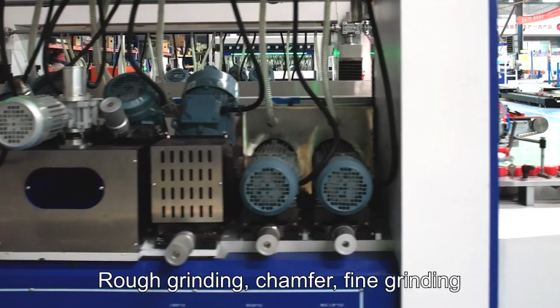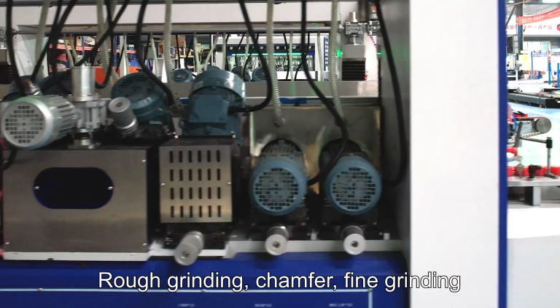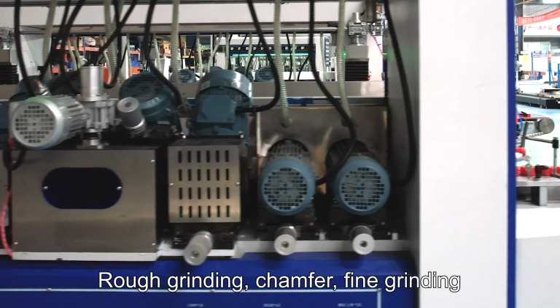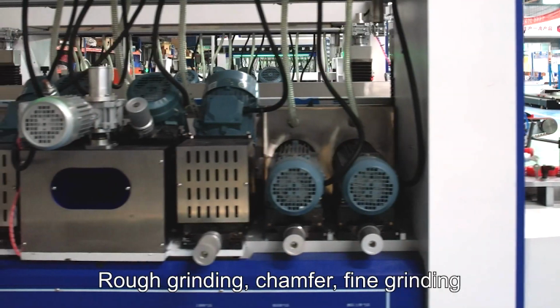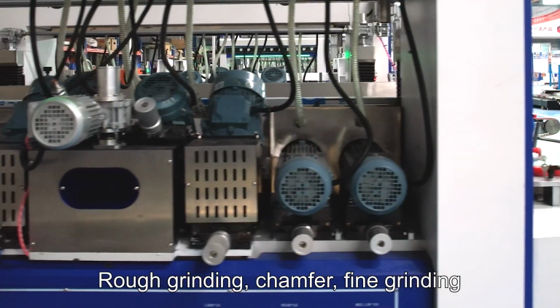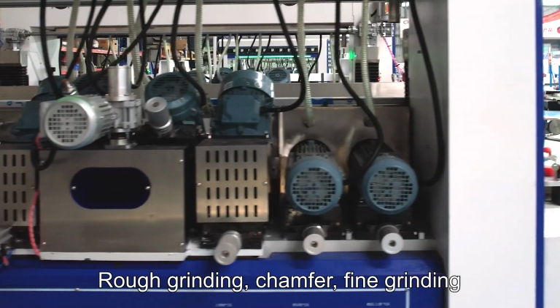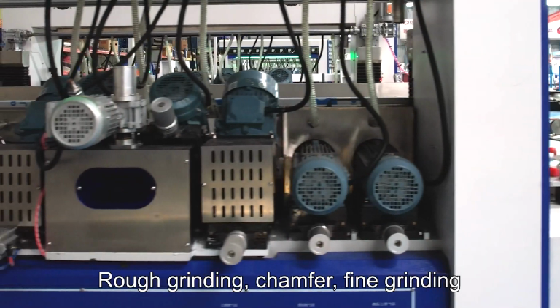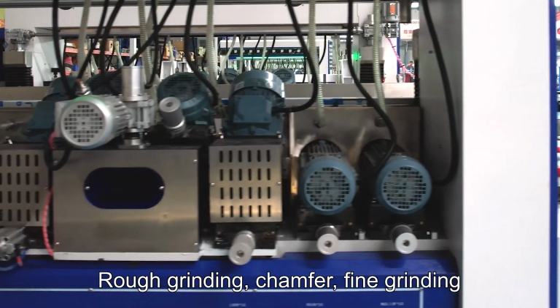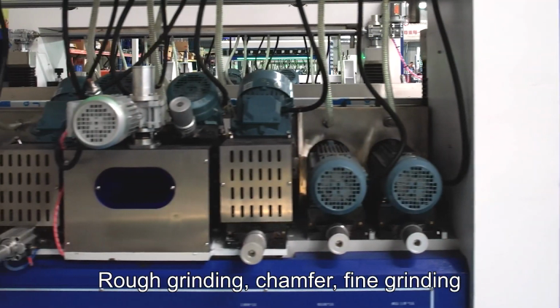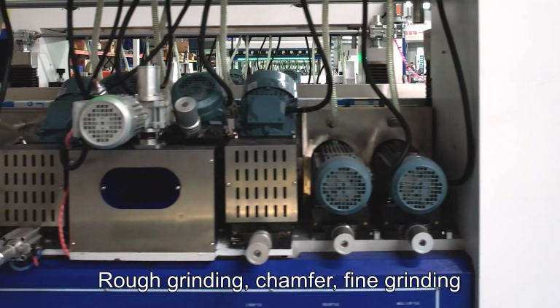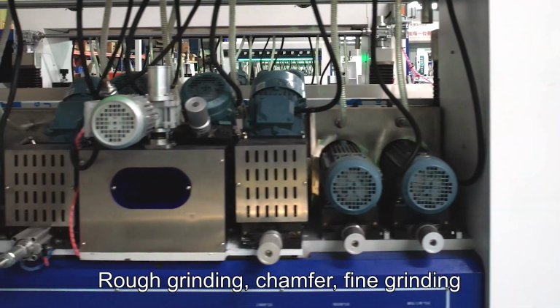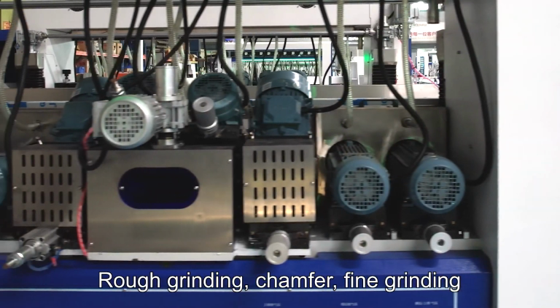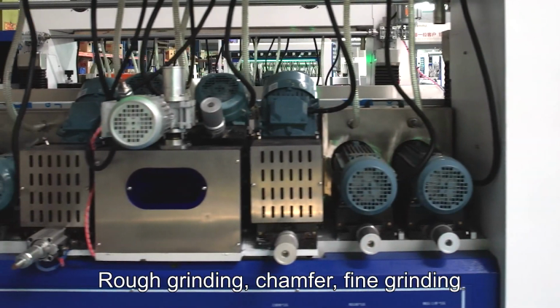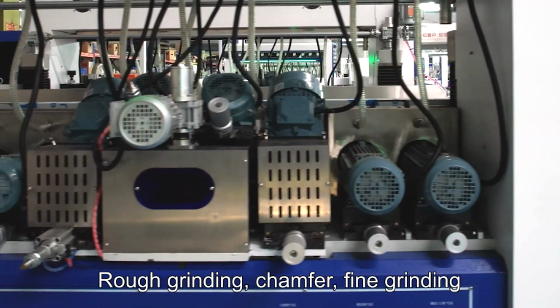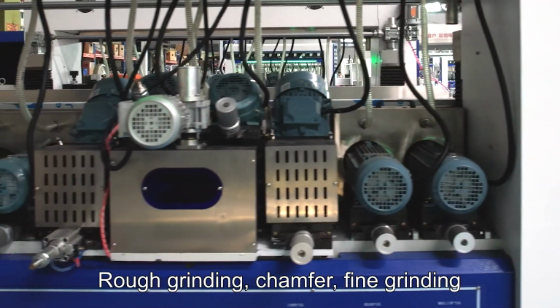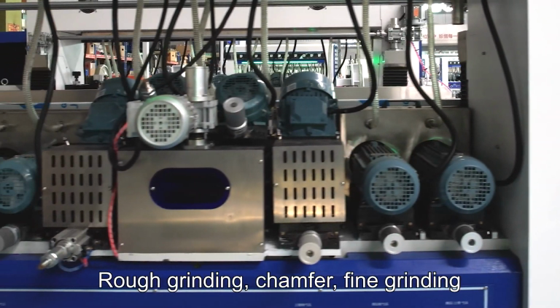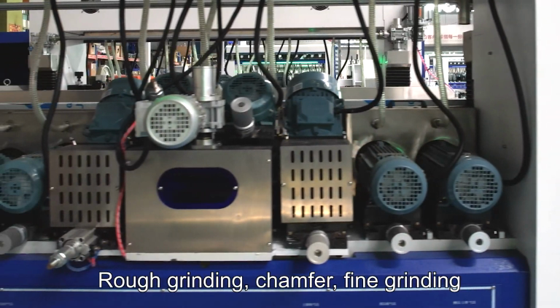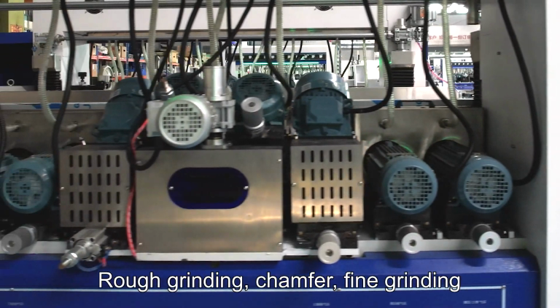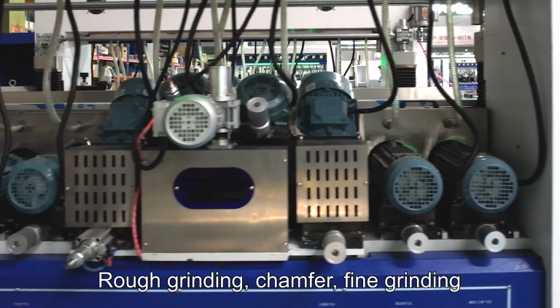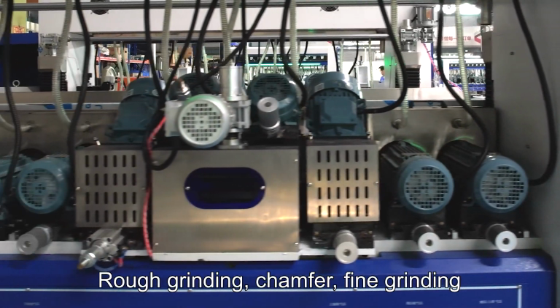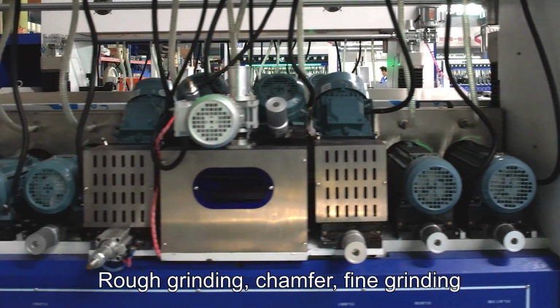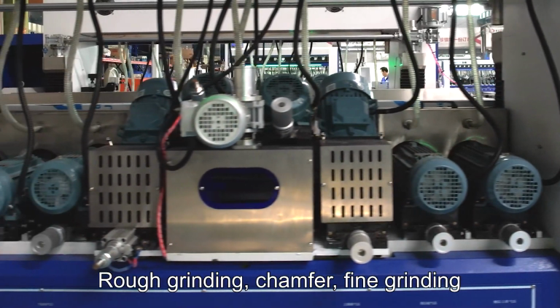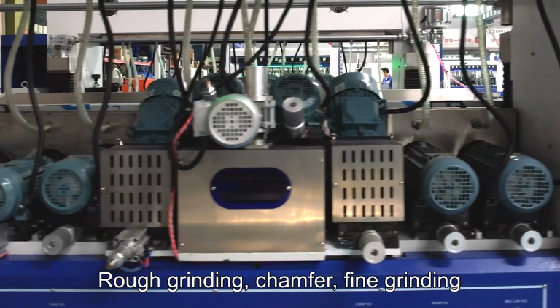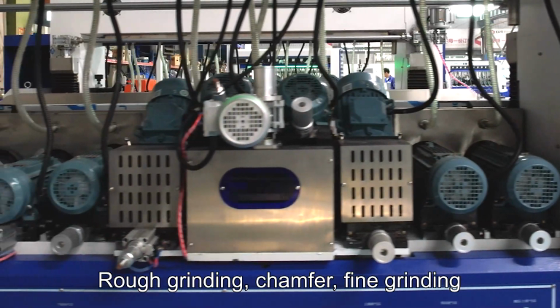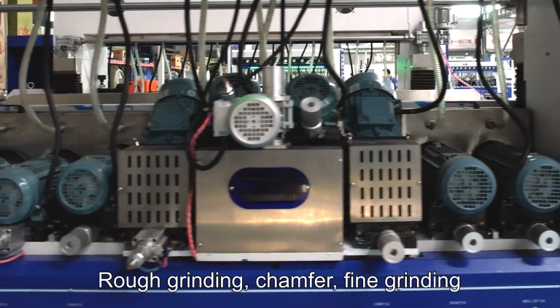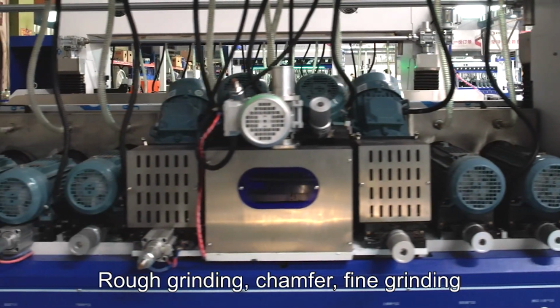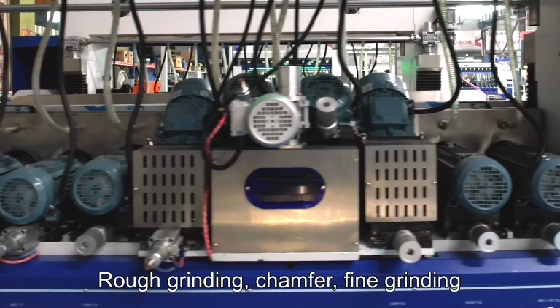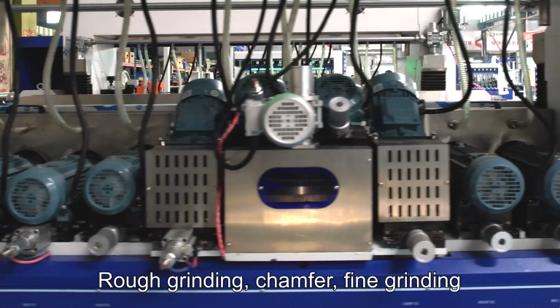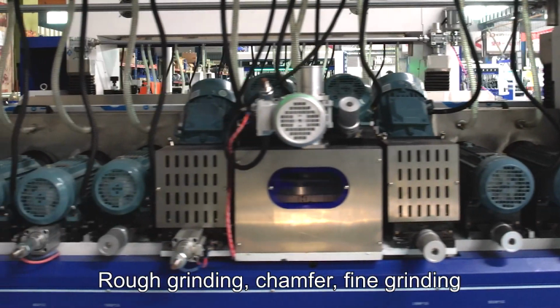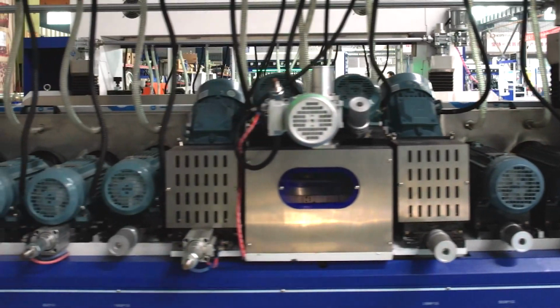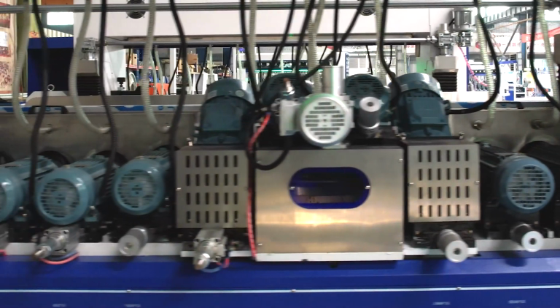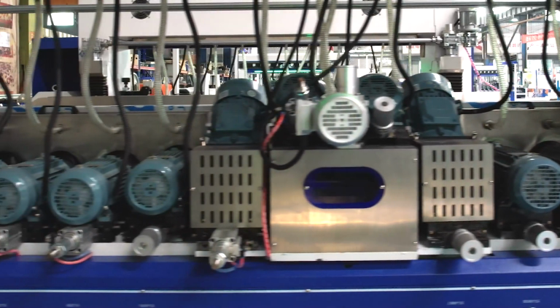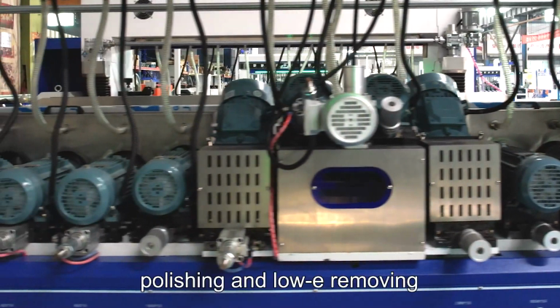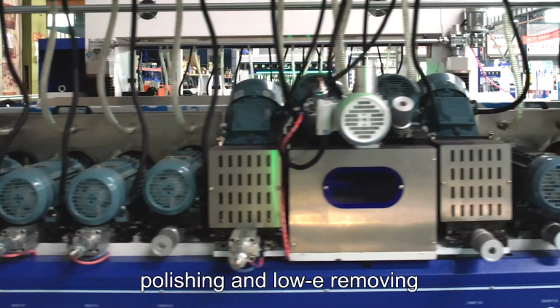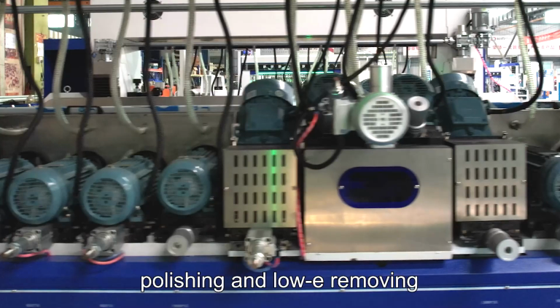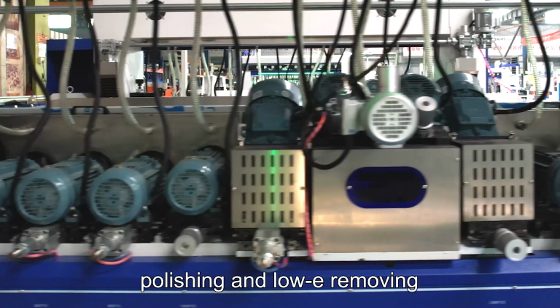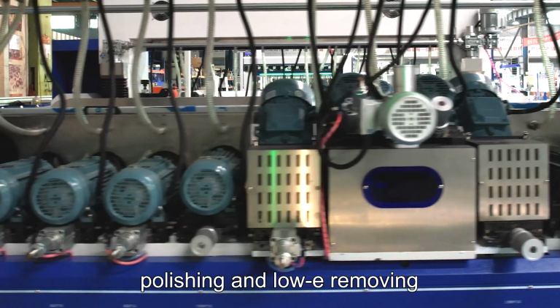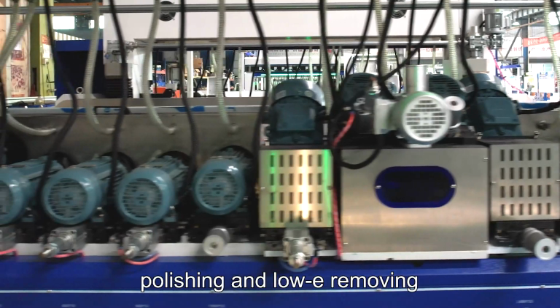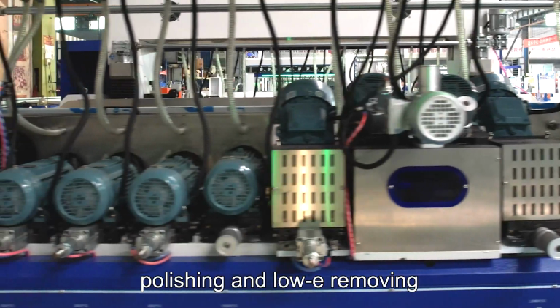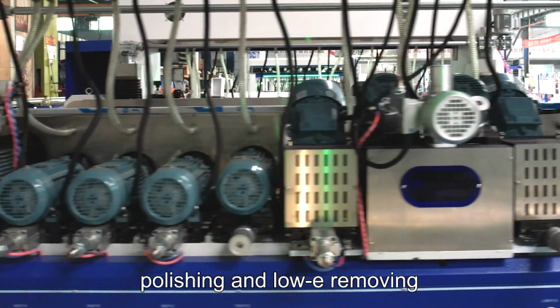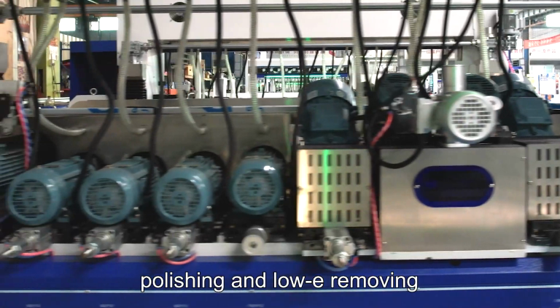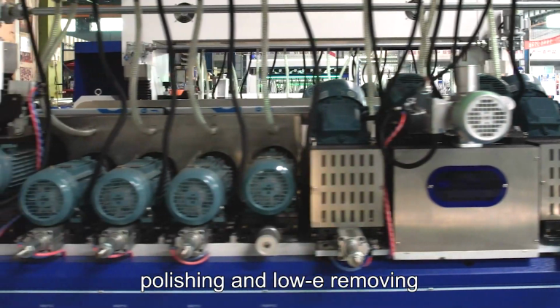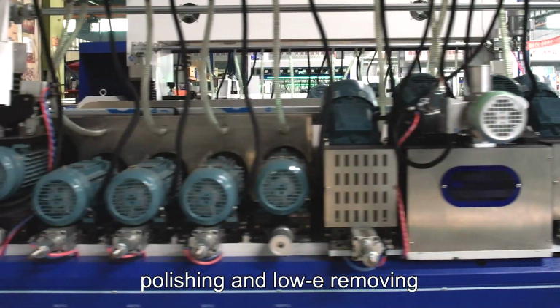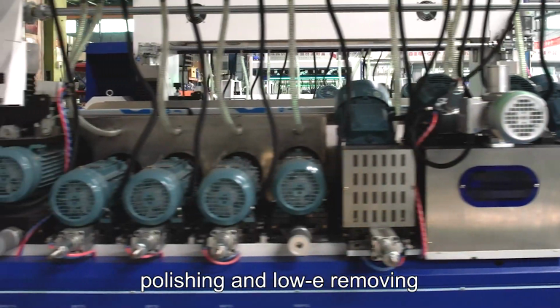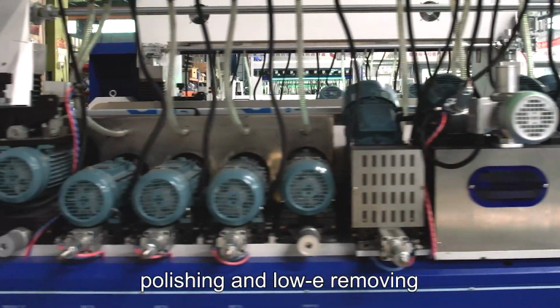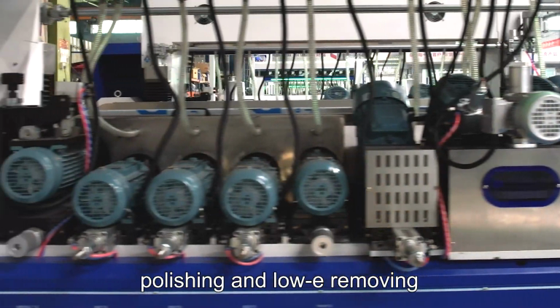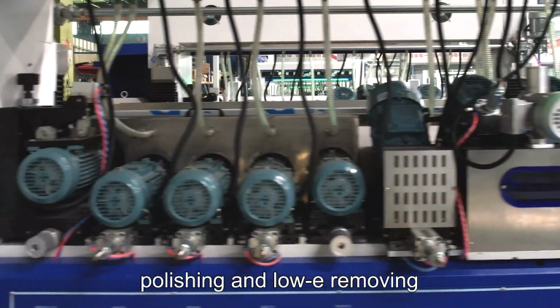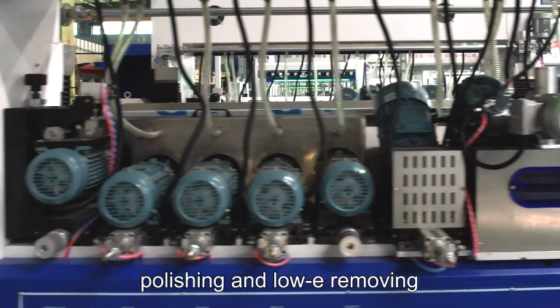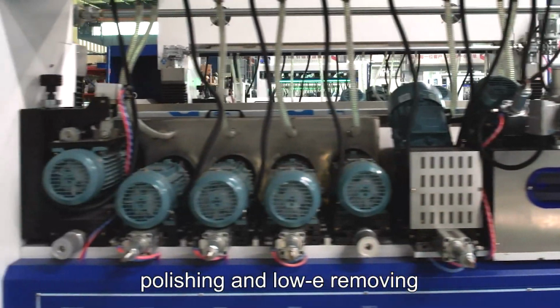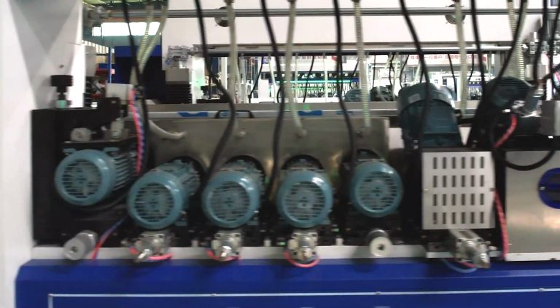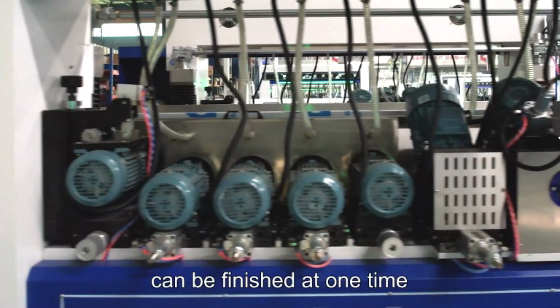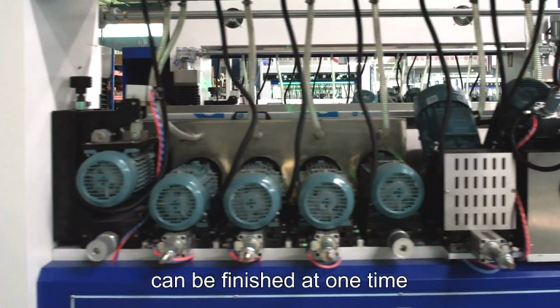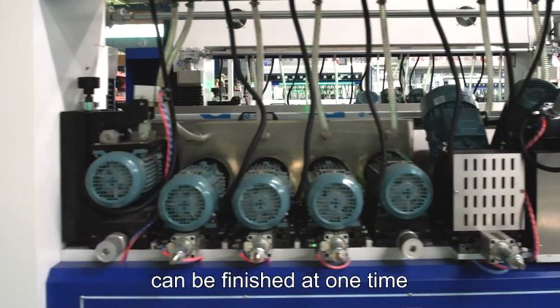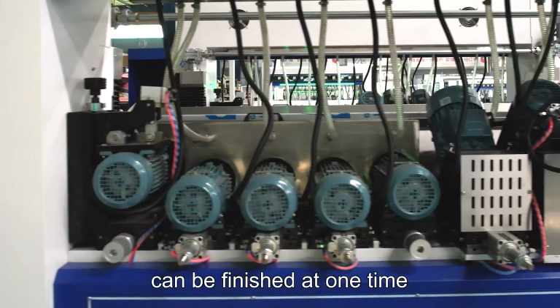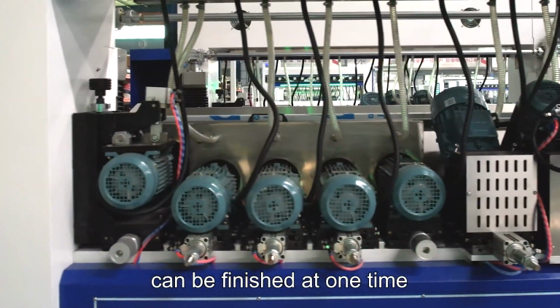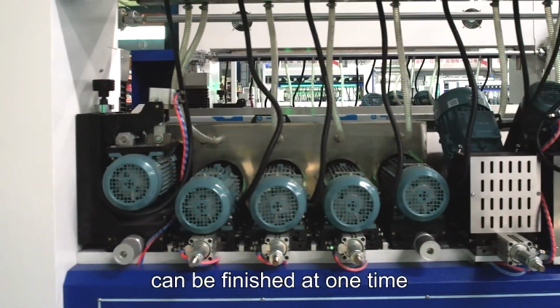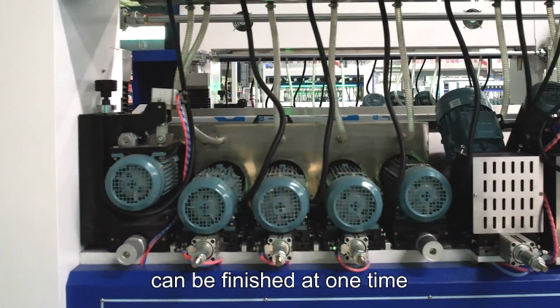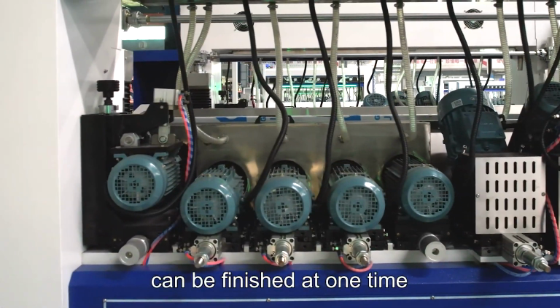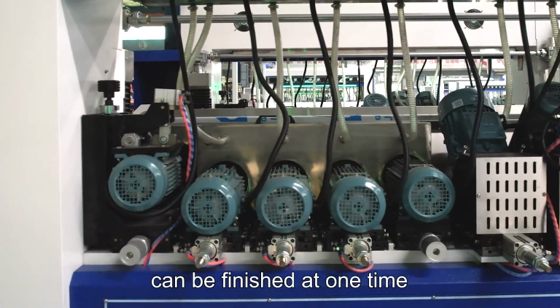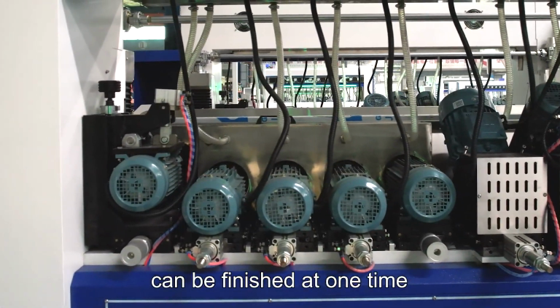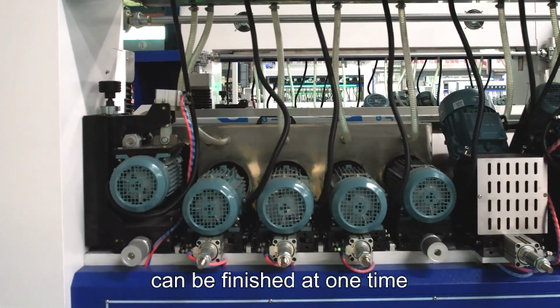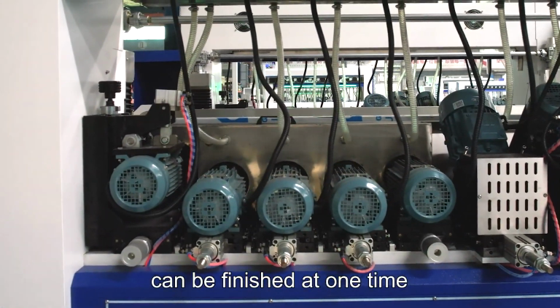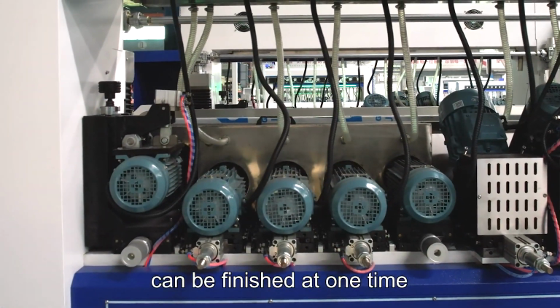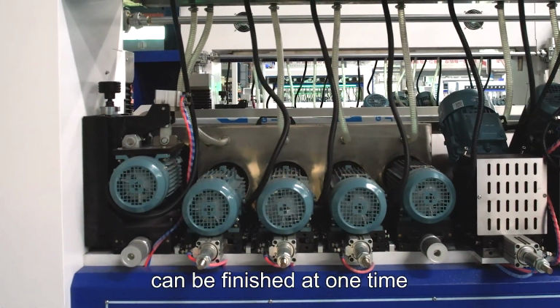Dark grinding, tramper, fine grinding, polishing, and mojive revolving can be finished at one time.